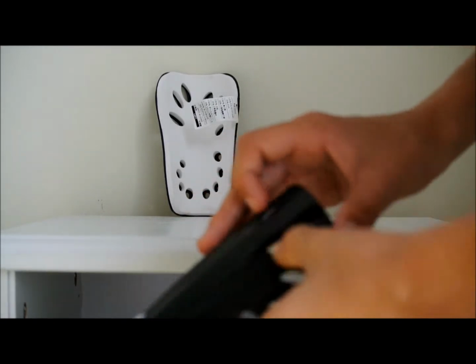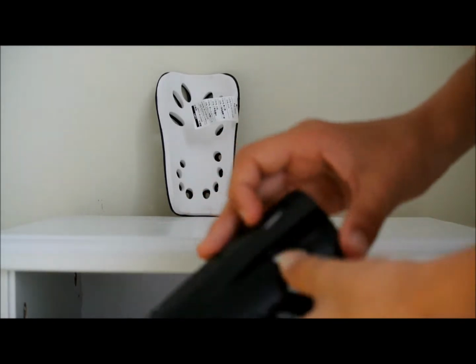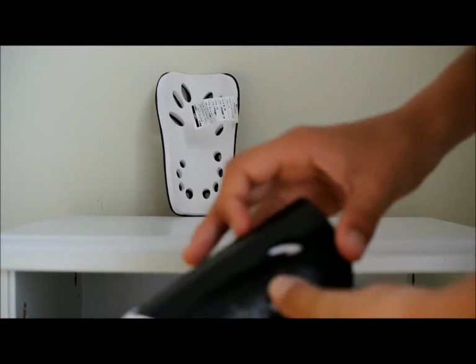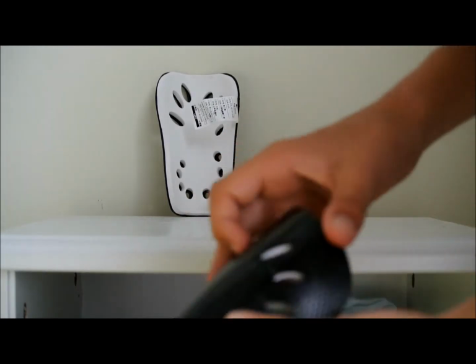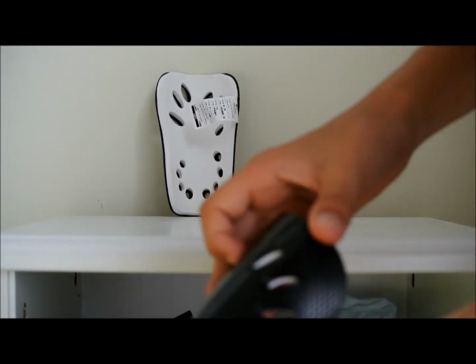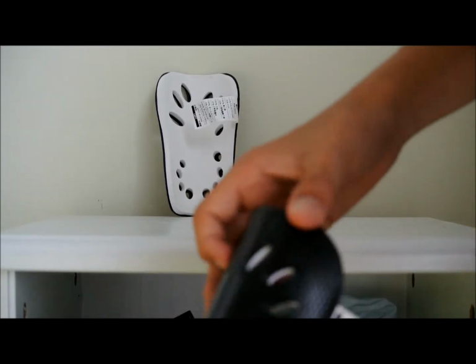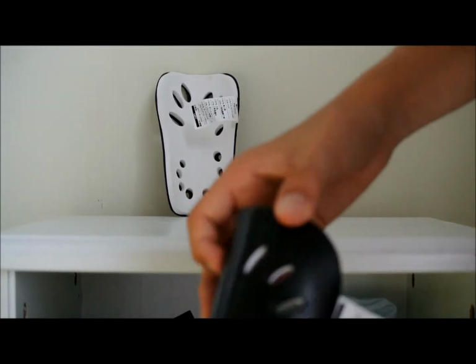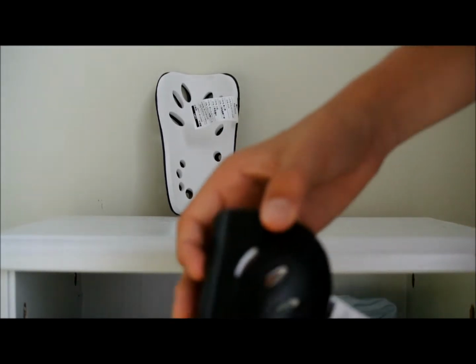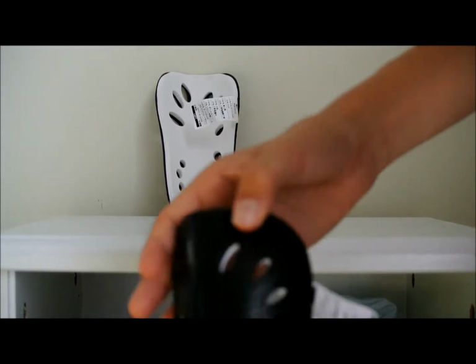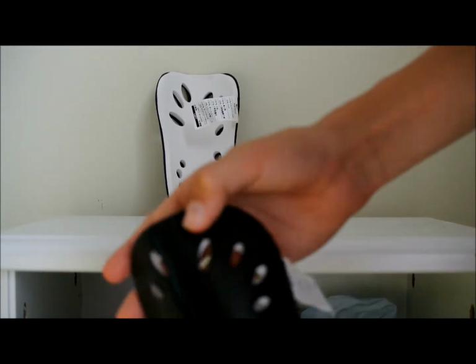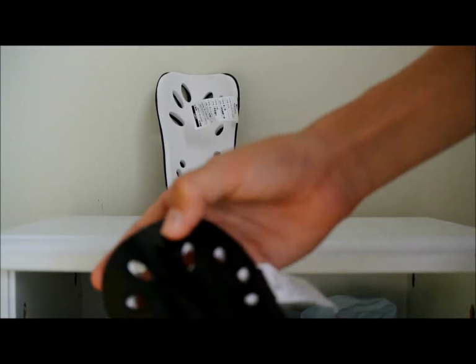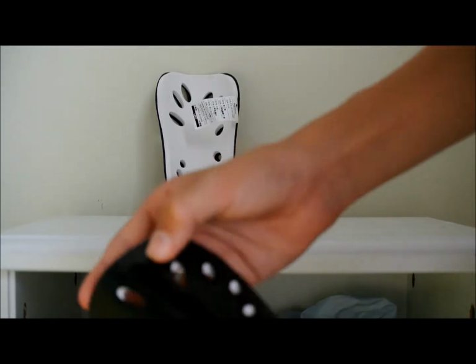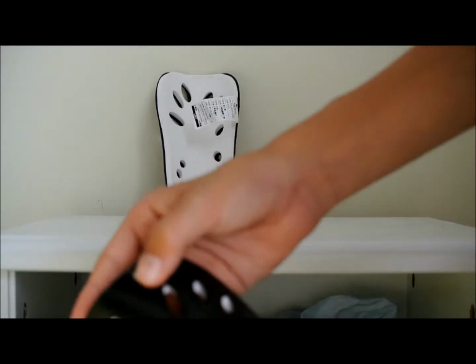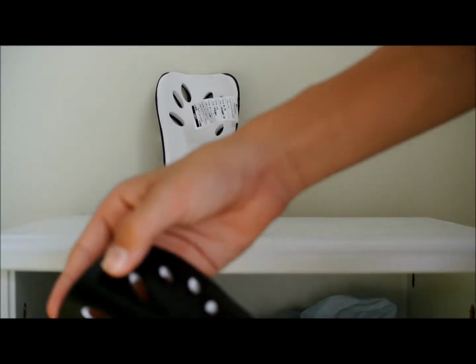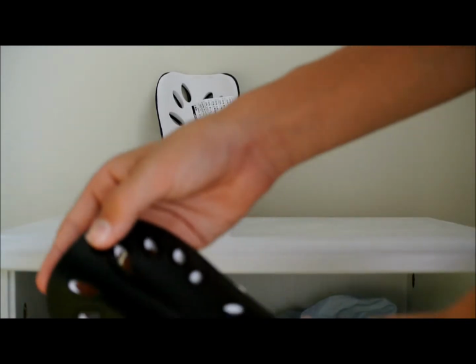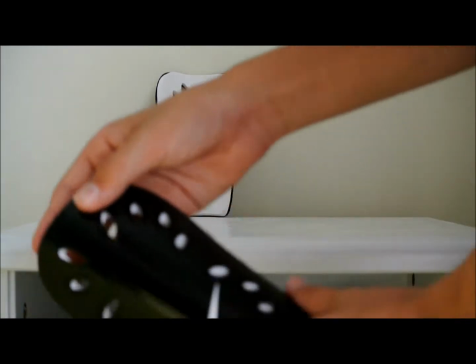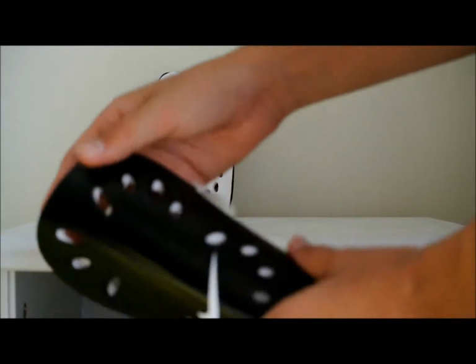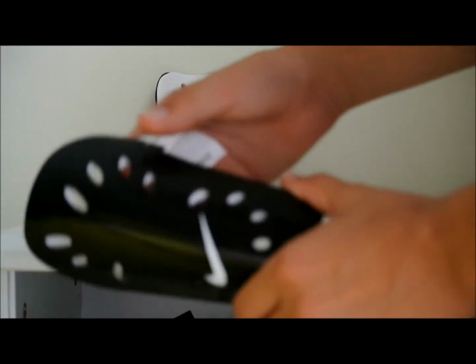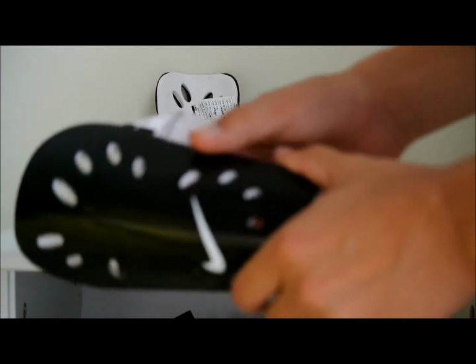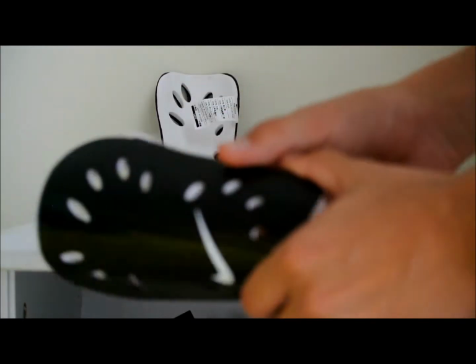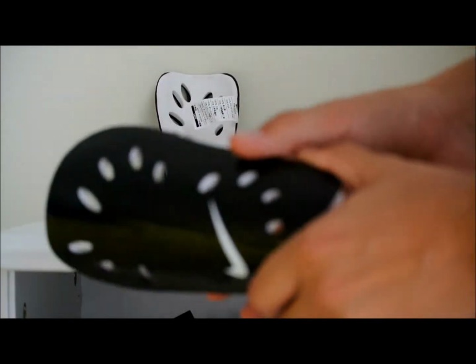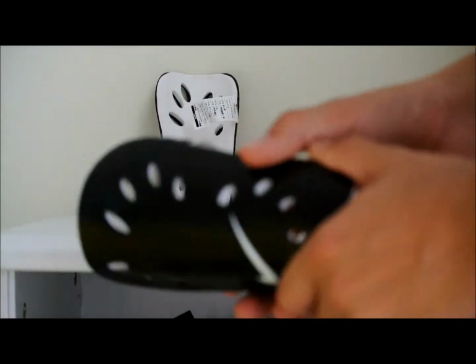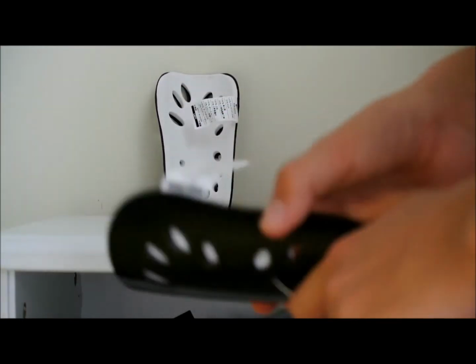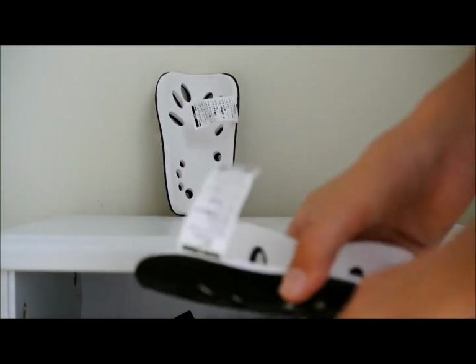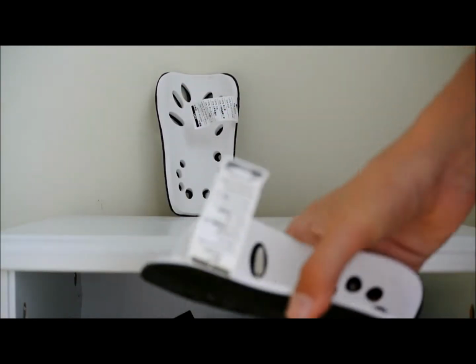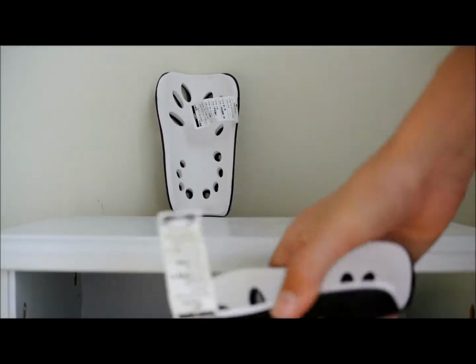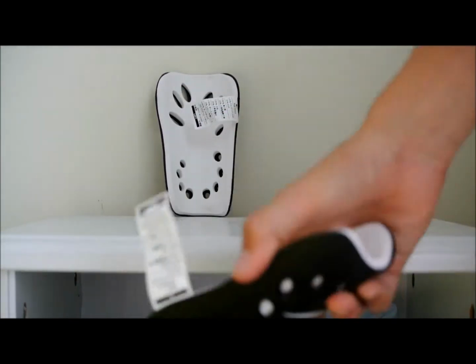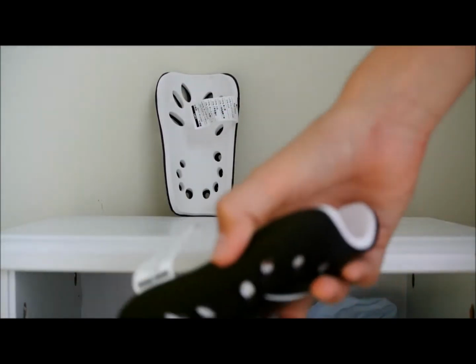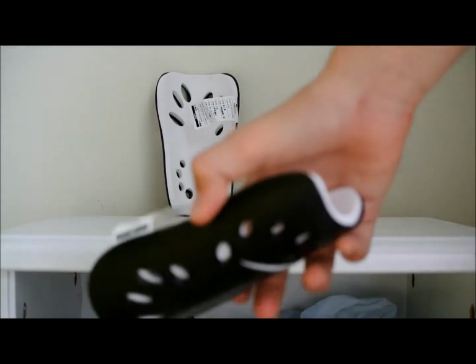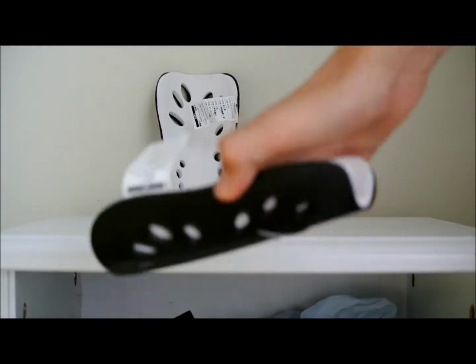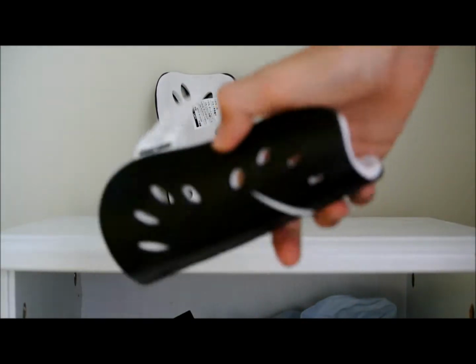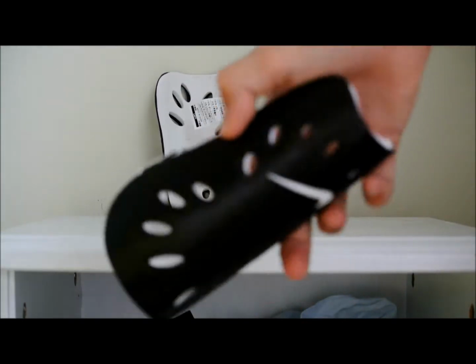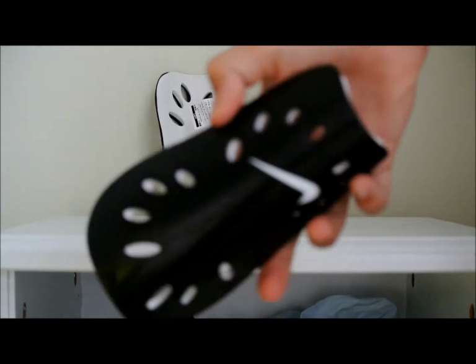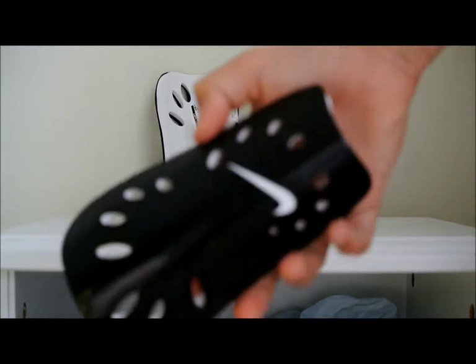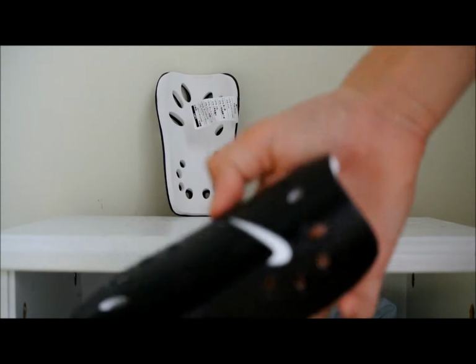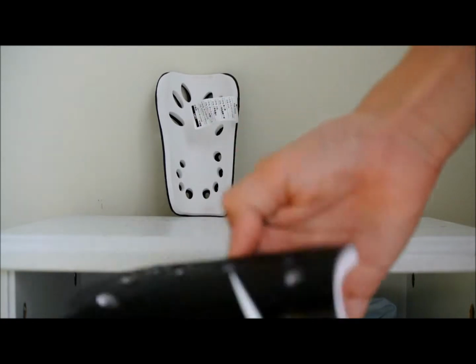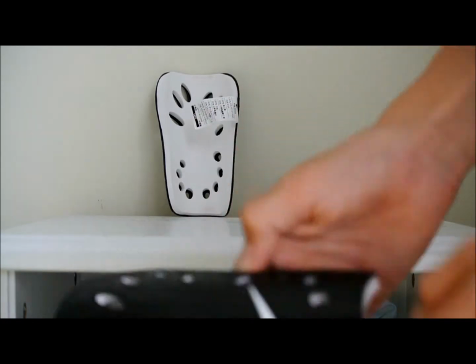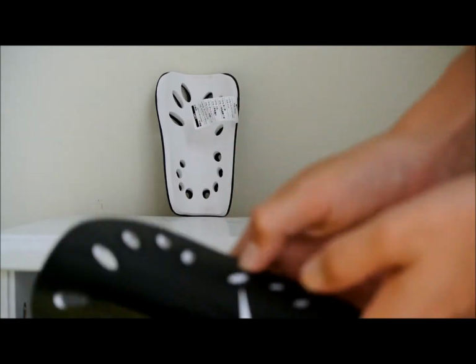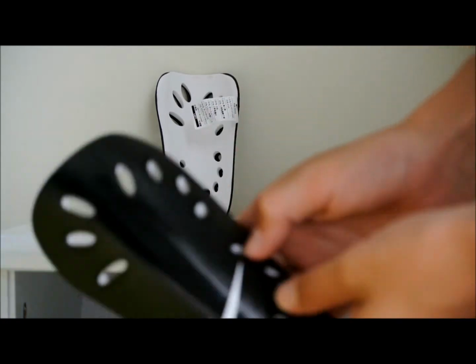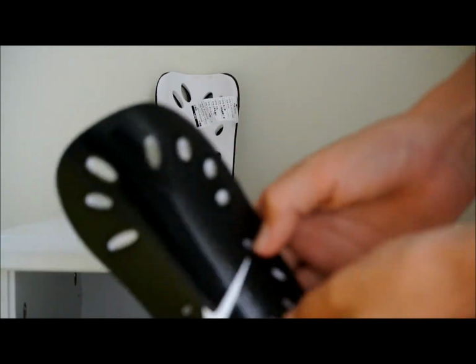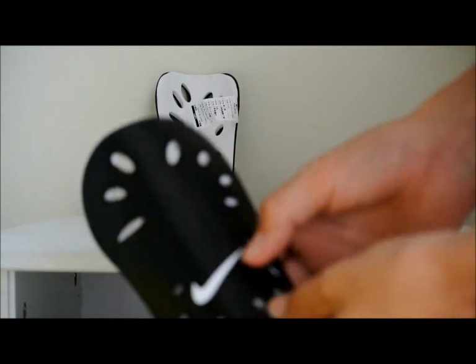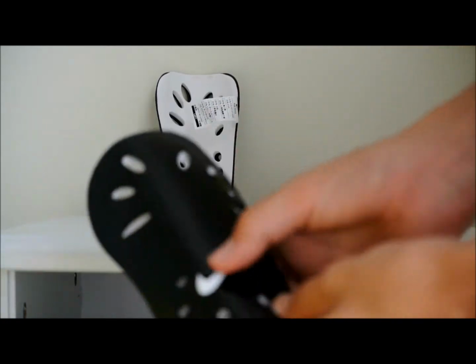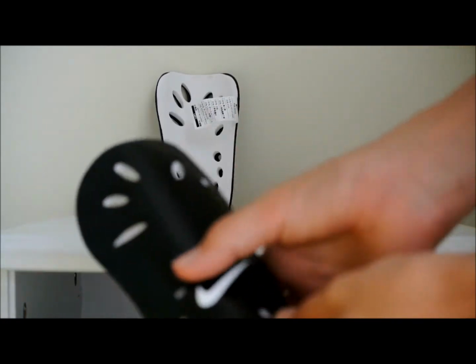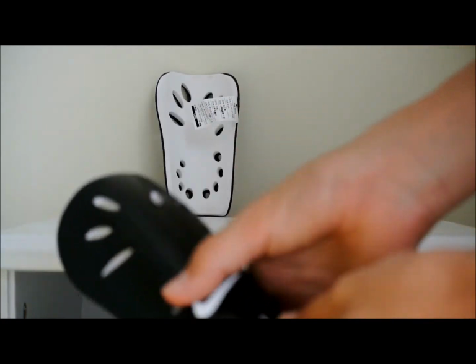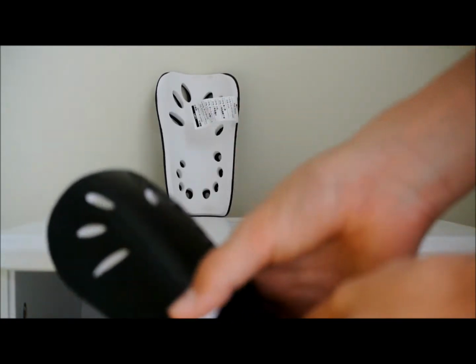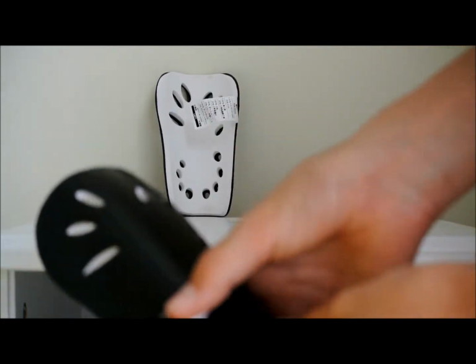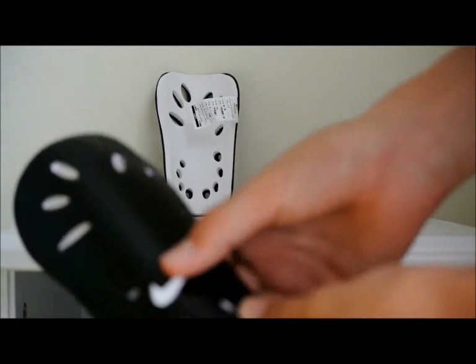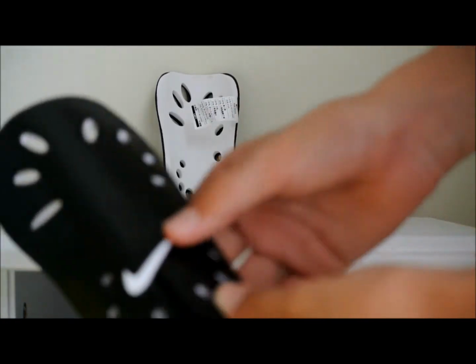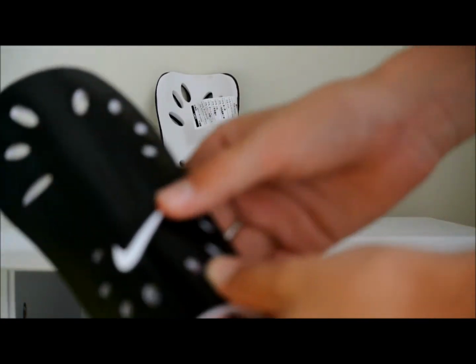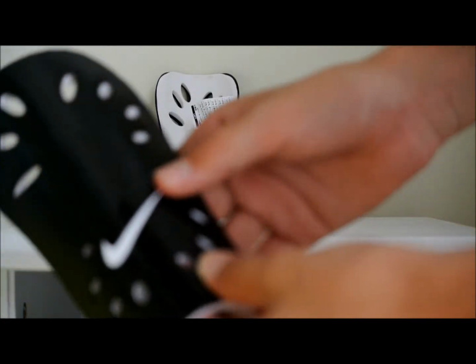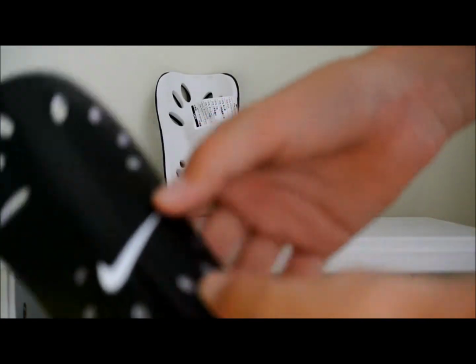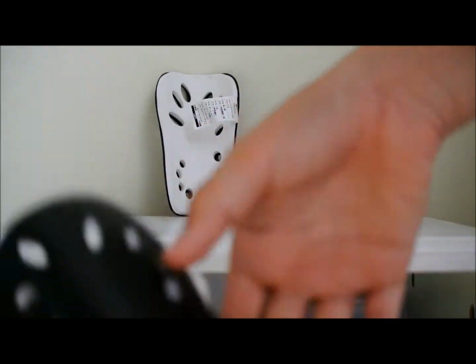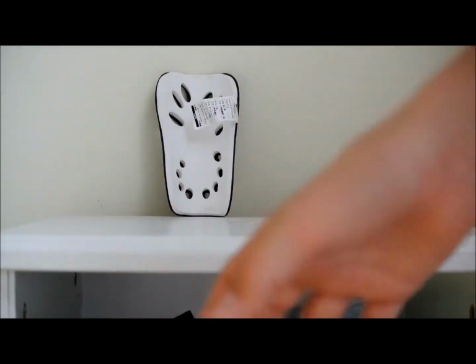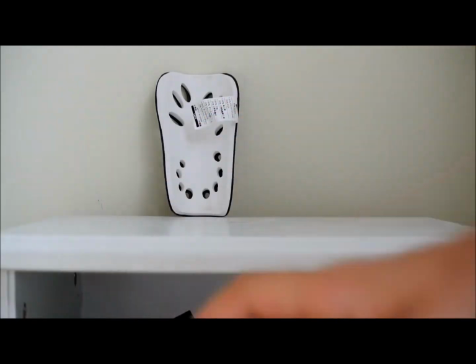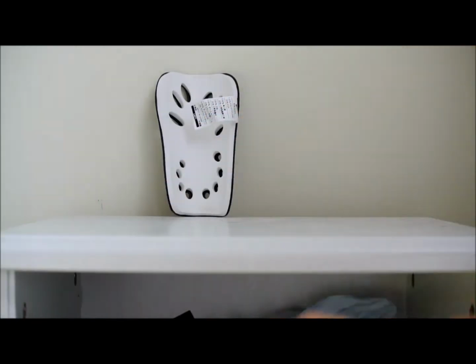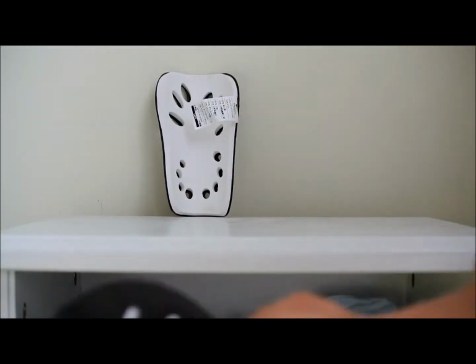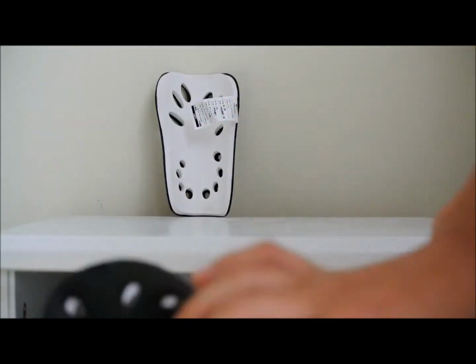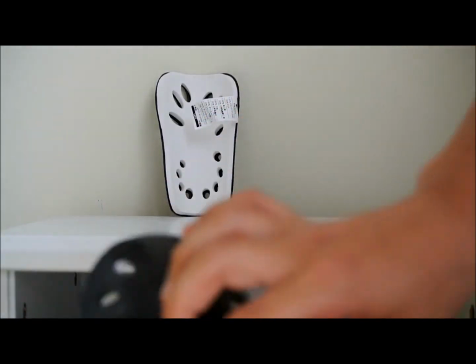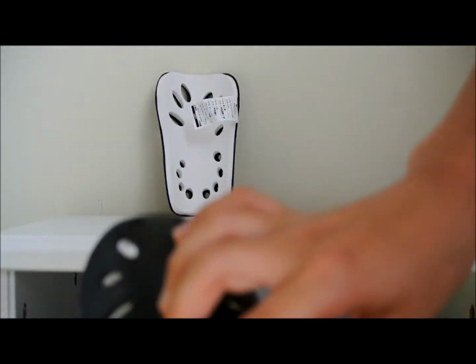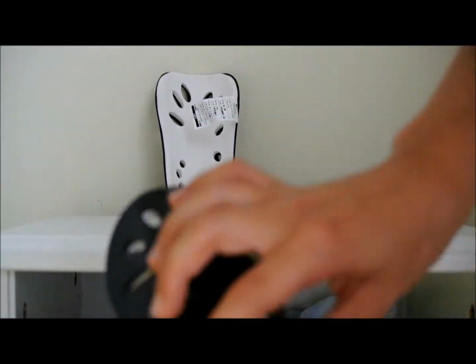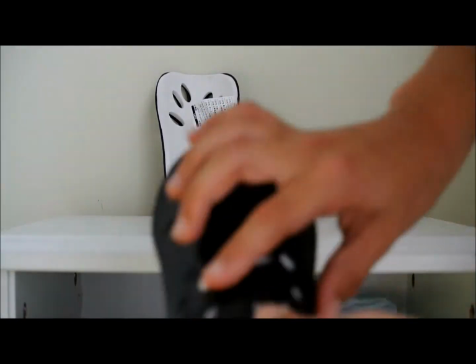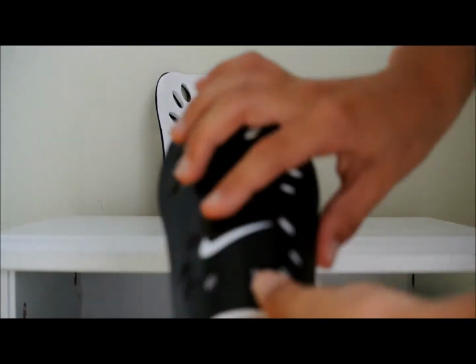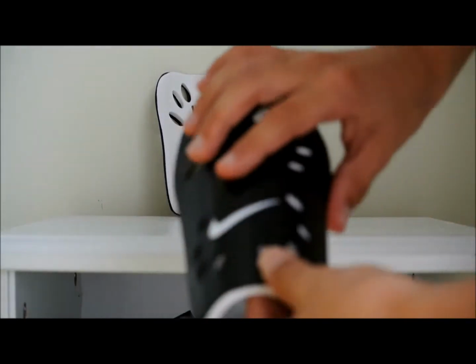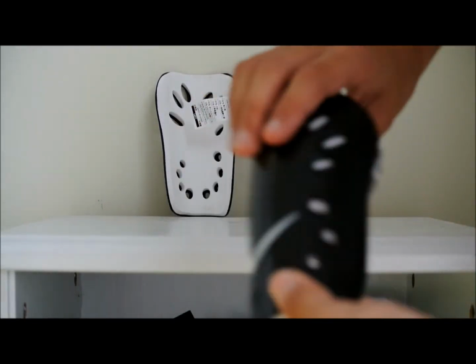It's got really nice breathing holes and a nice-looking Nike tick and all that.